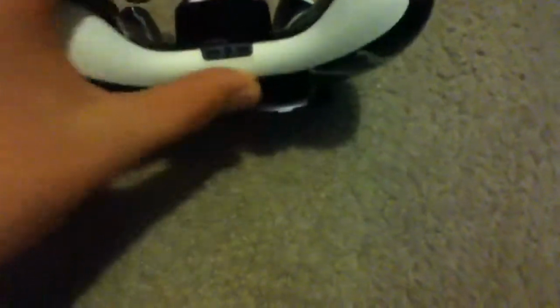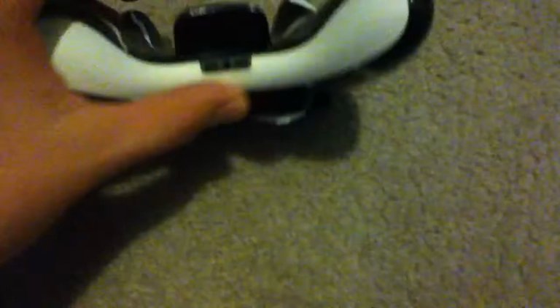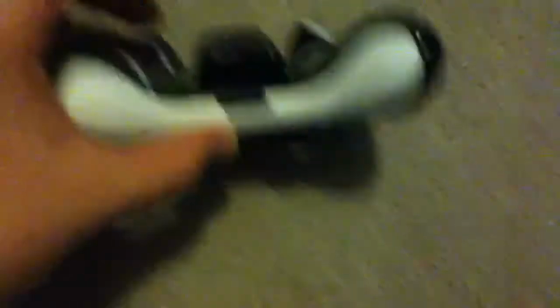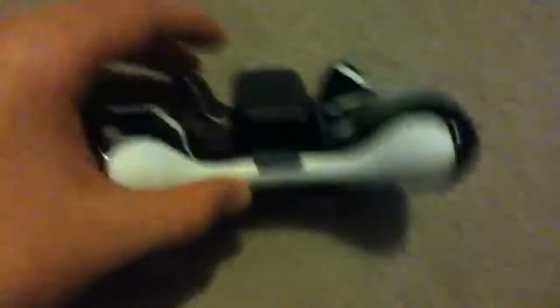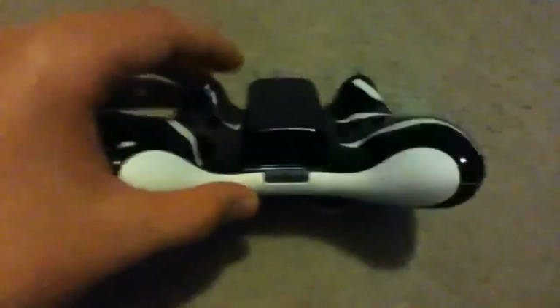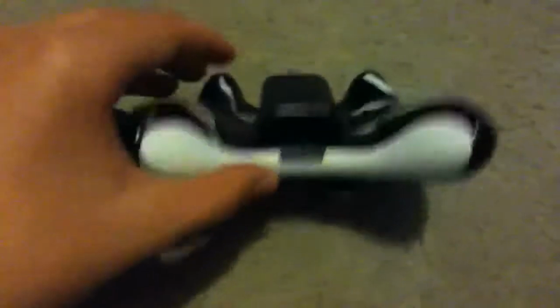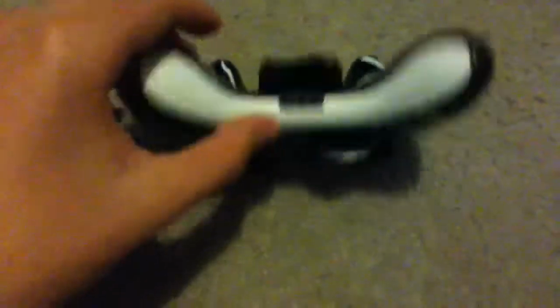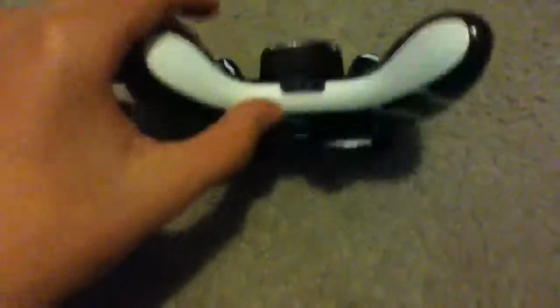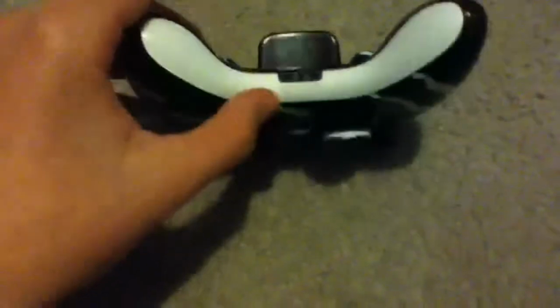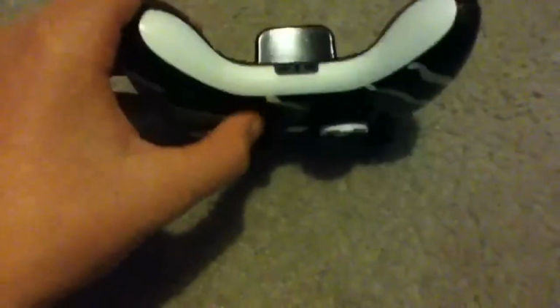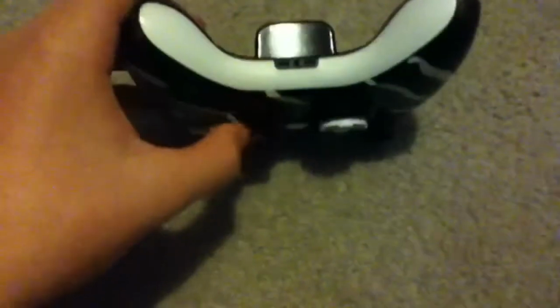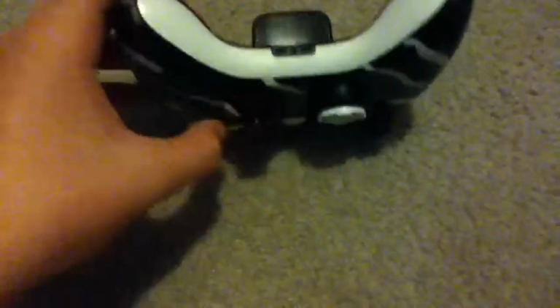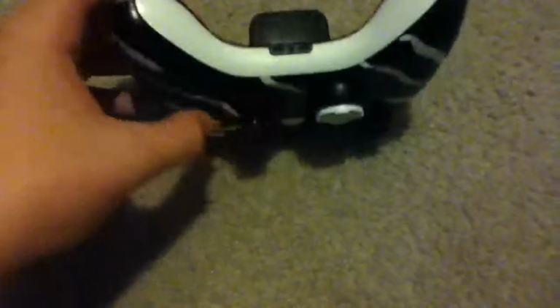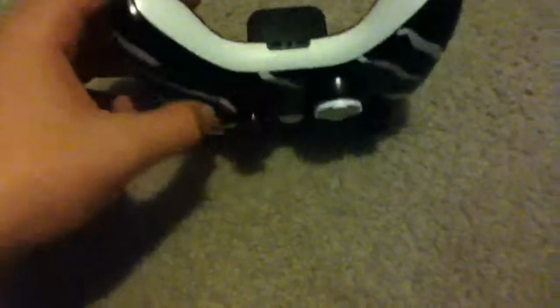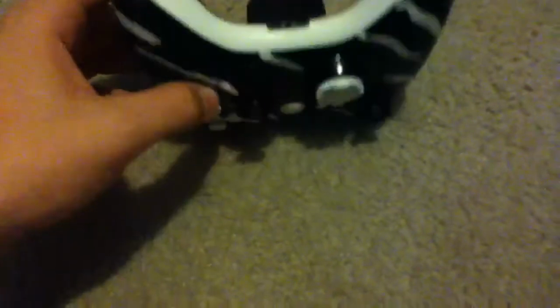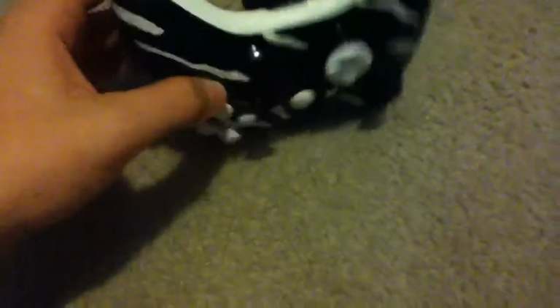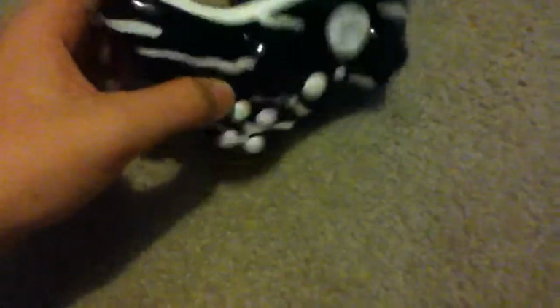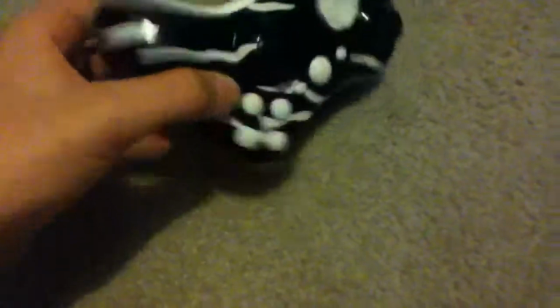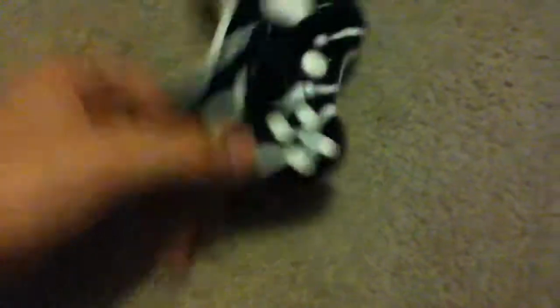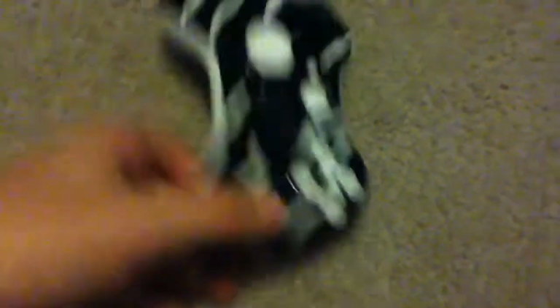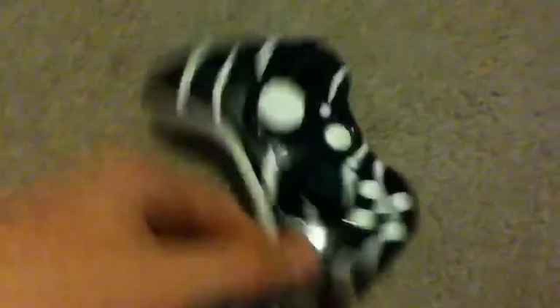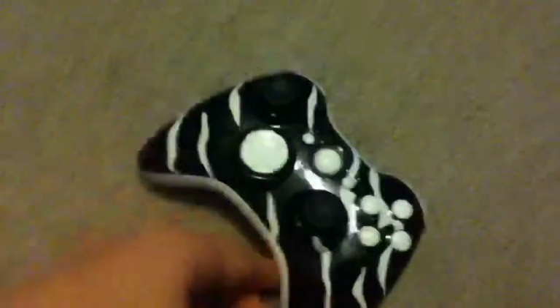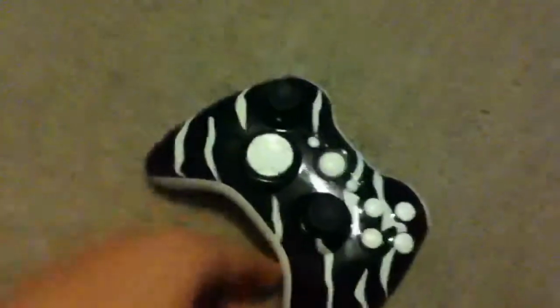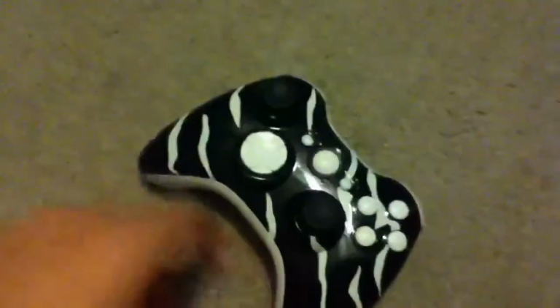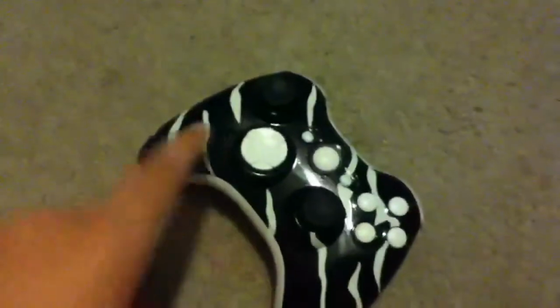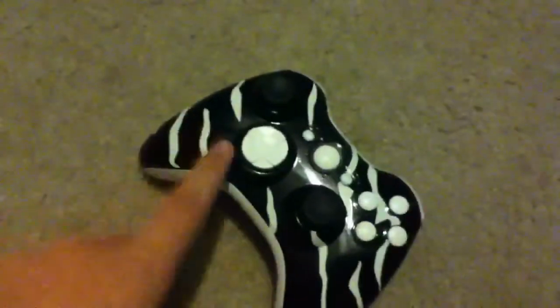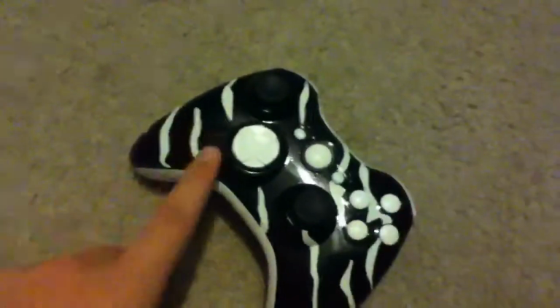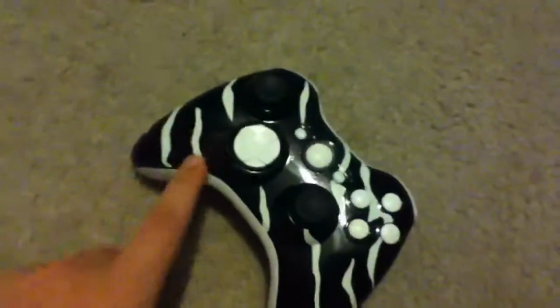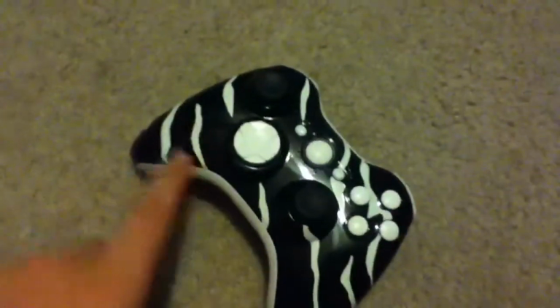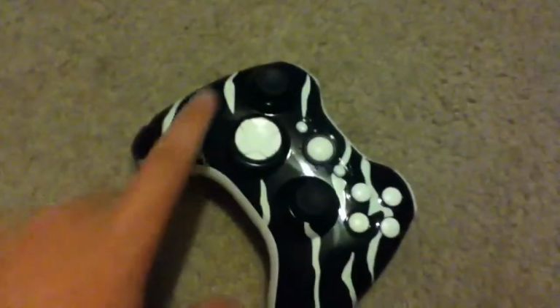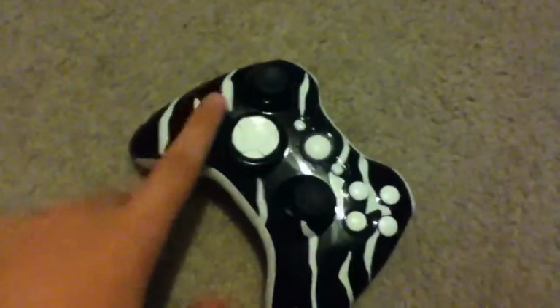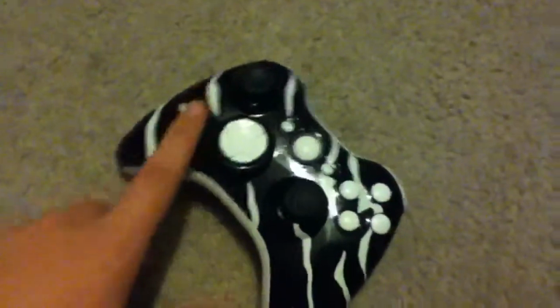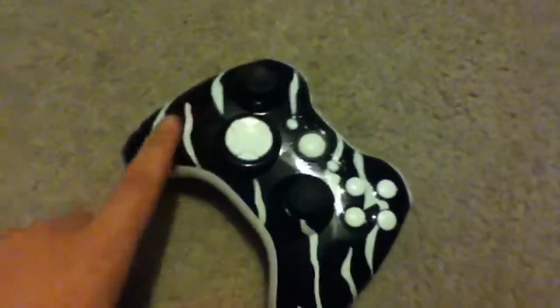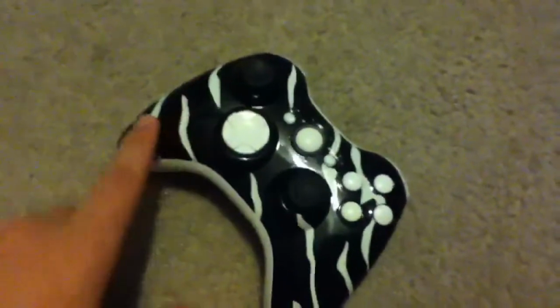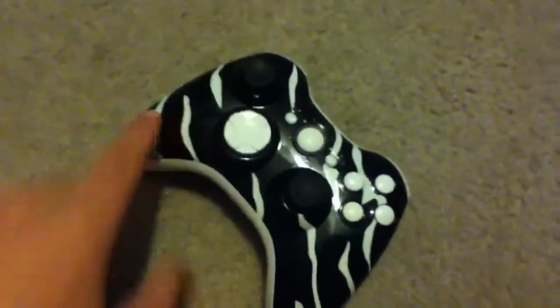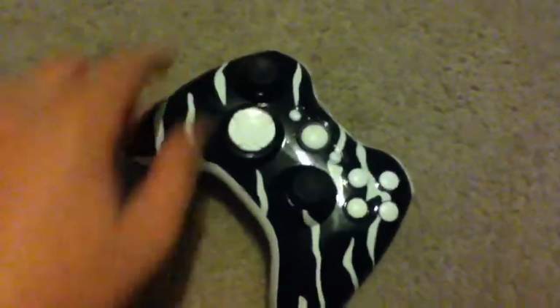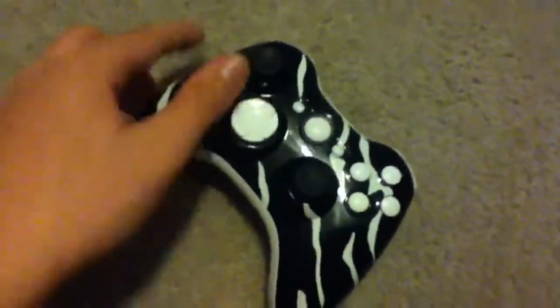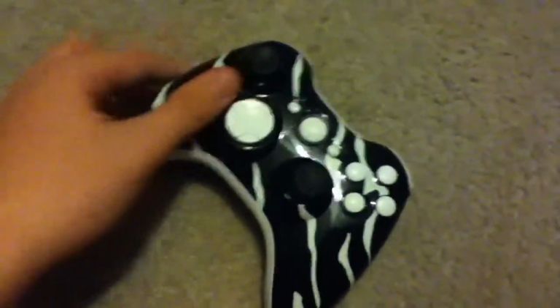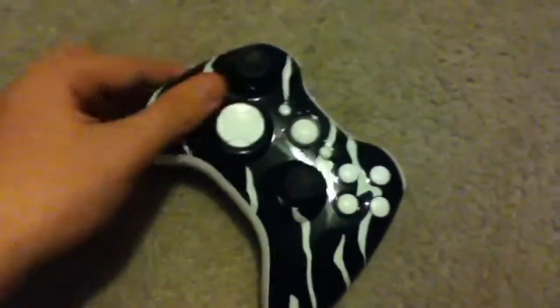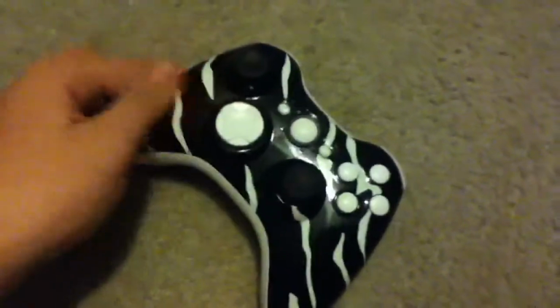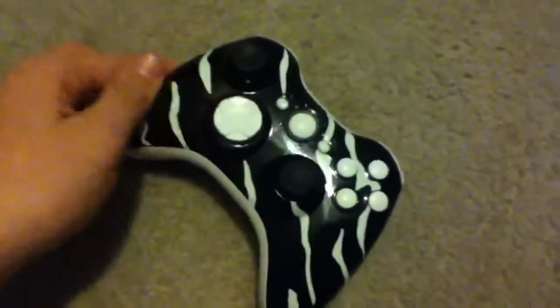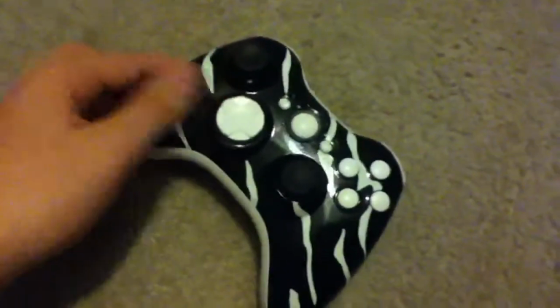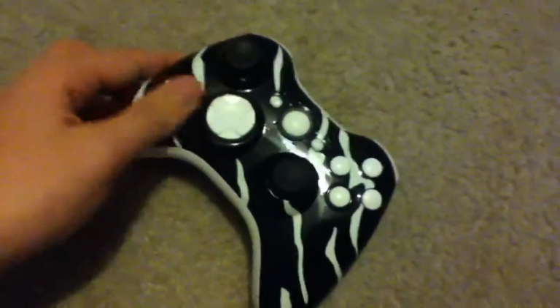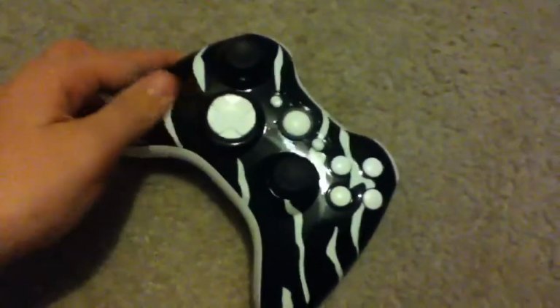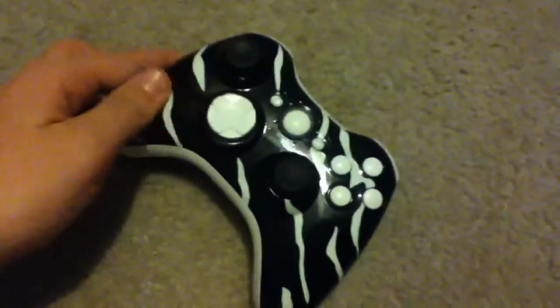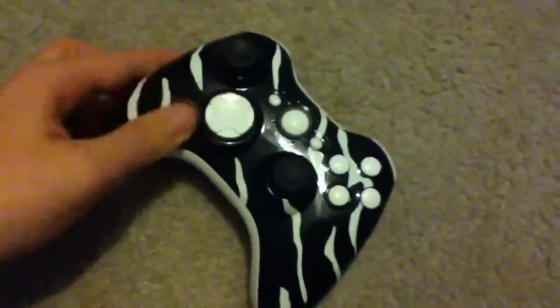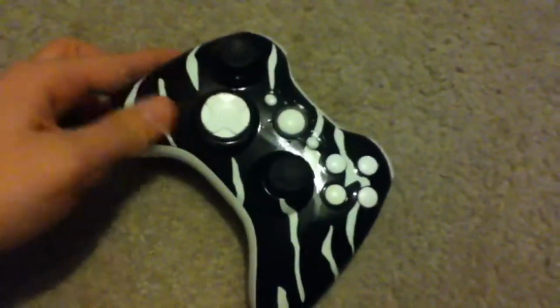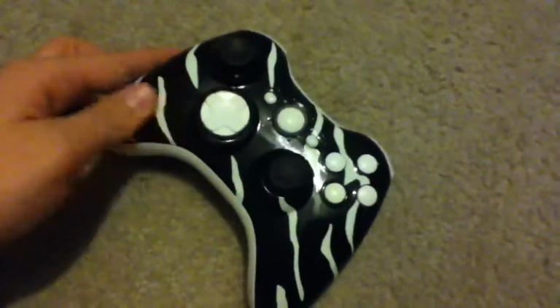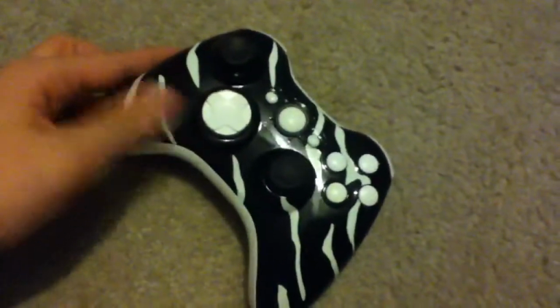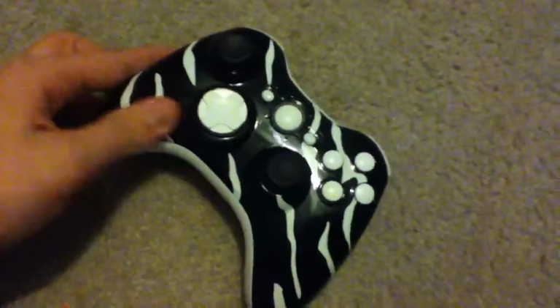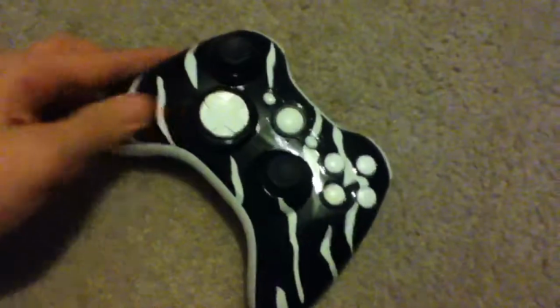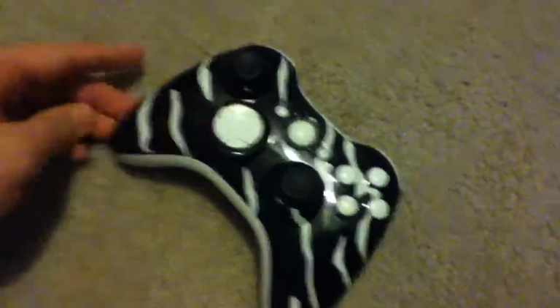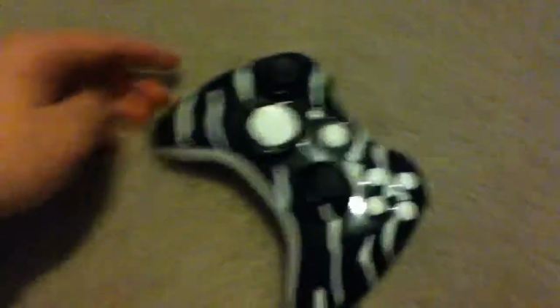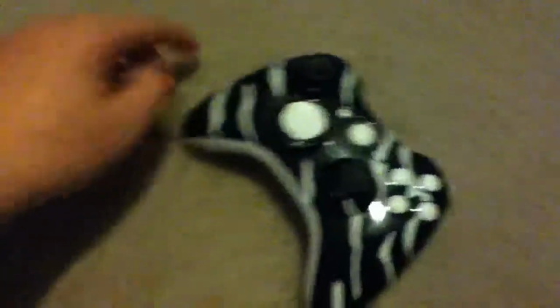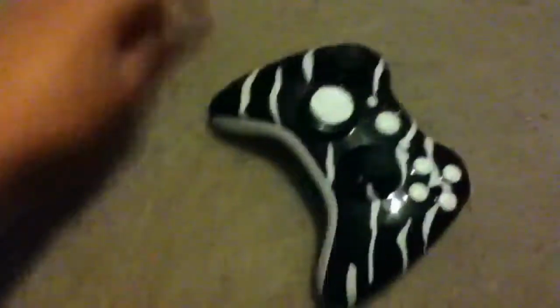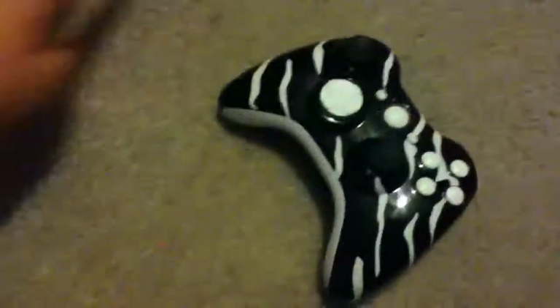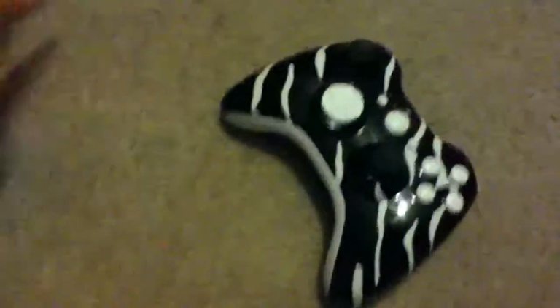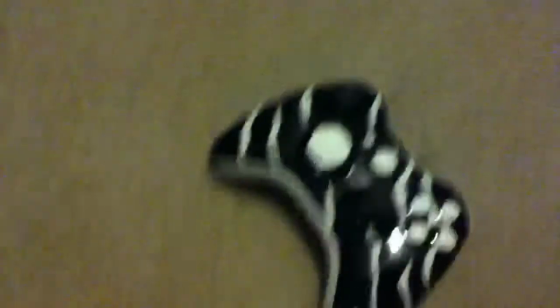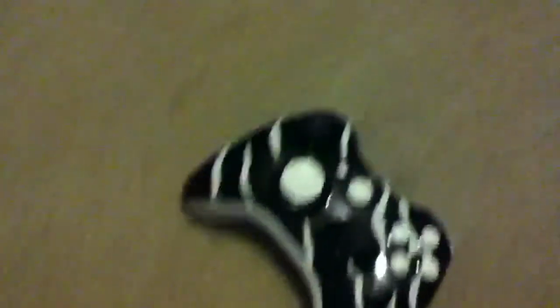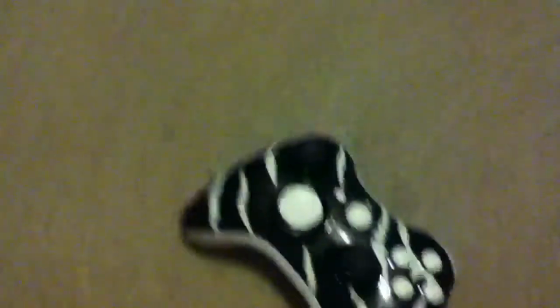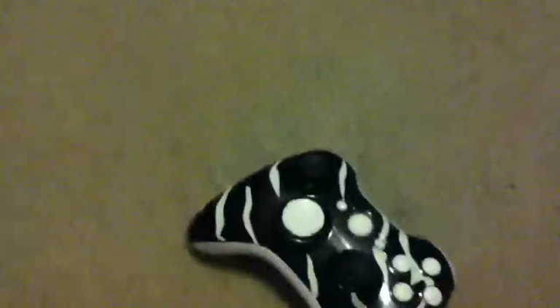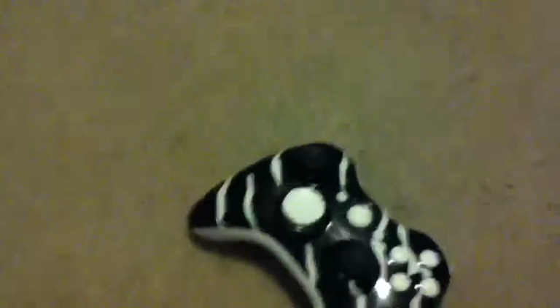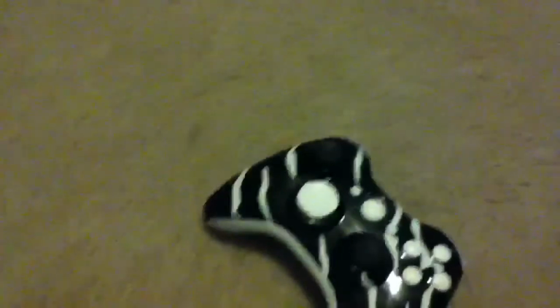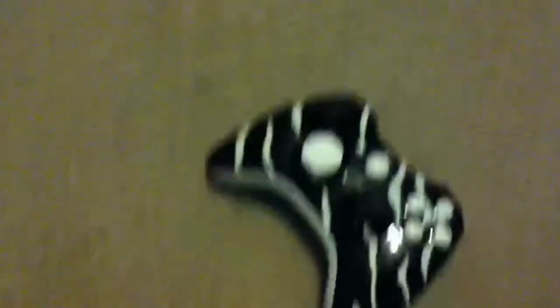Bottom piece is white, all nice and shiny and slippery. It's nice.